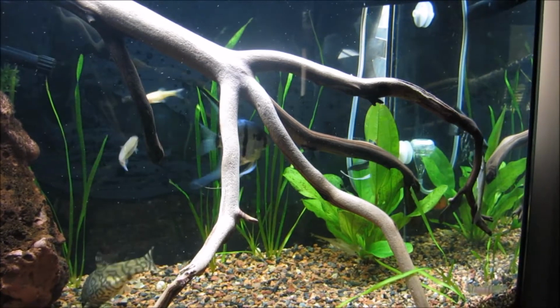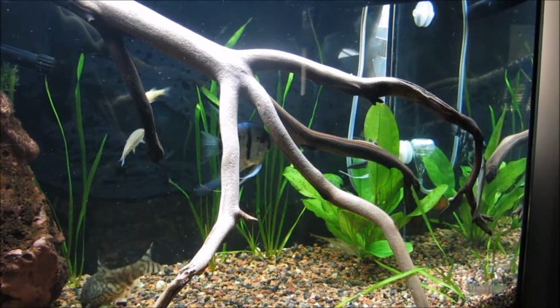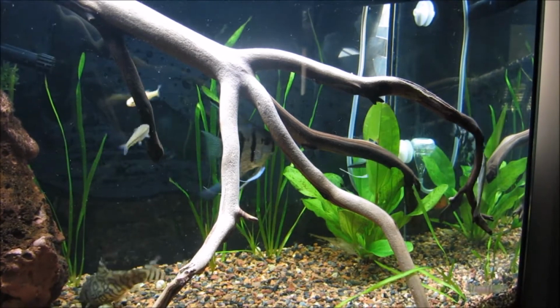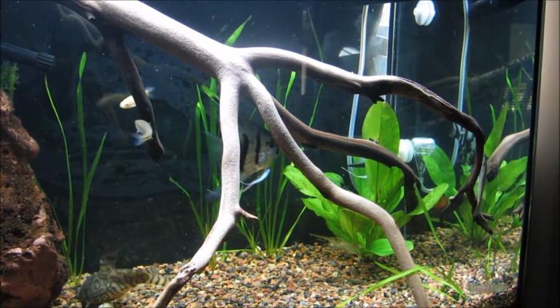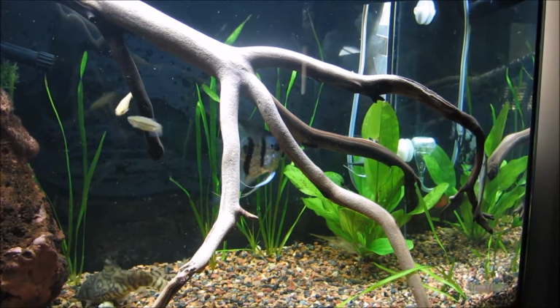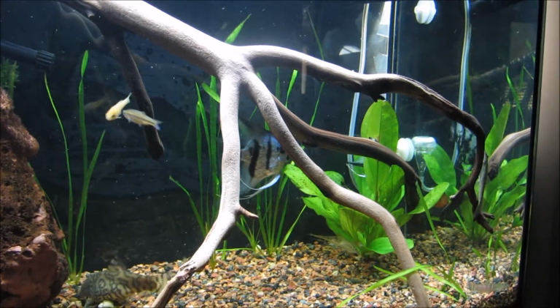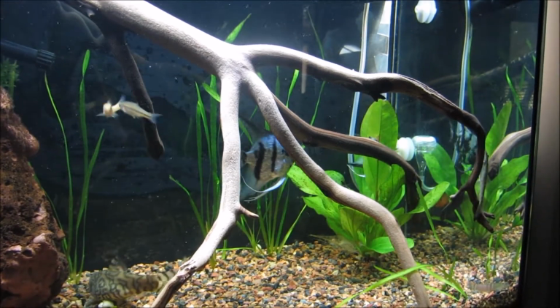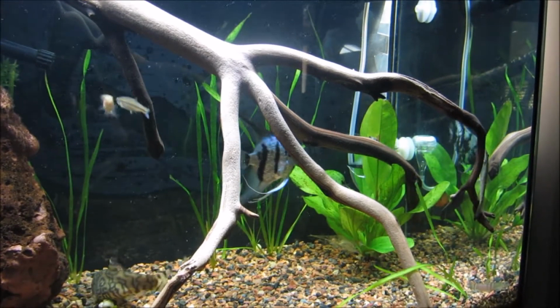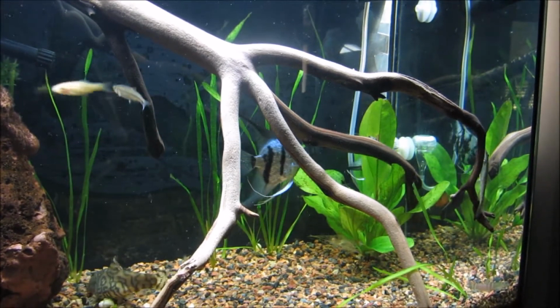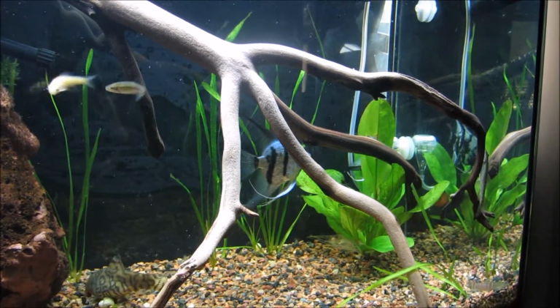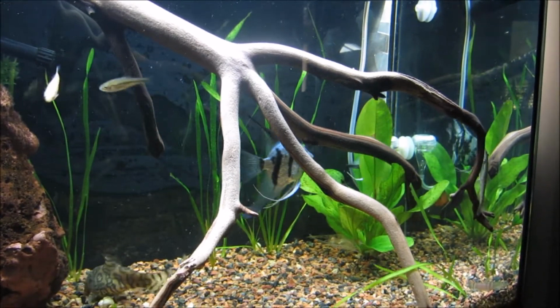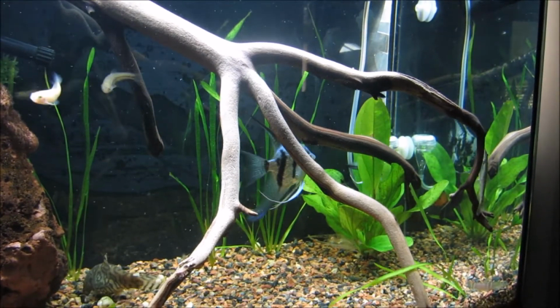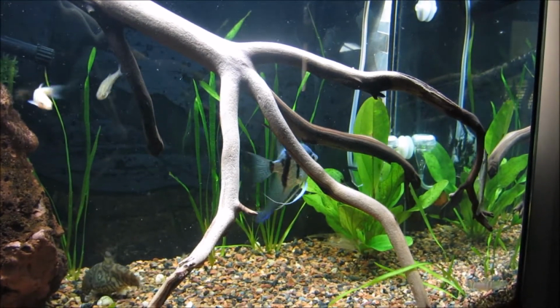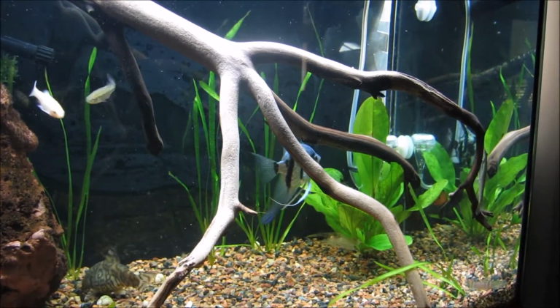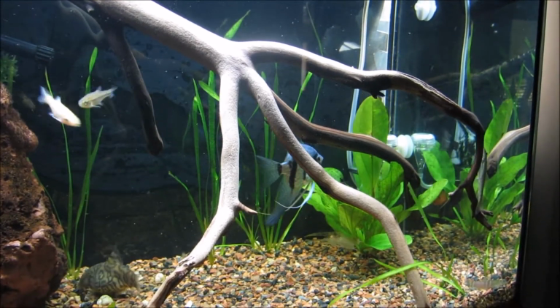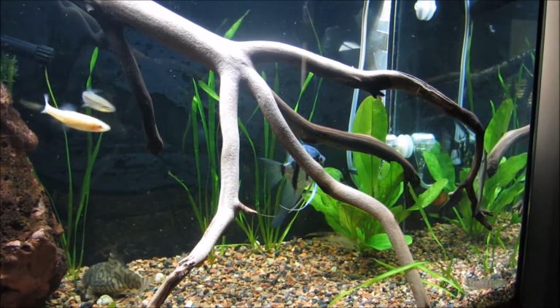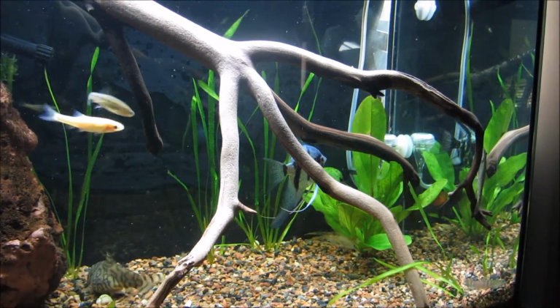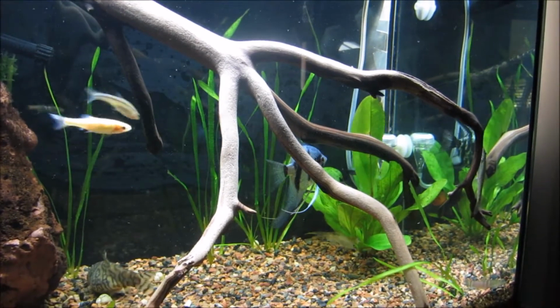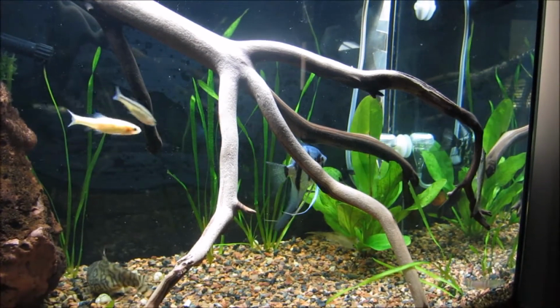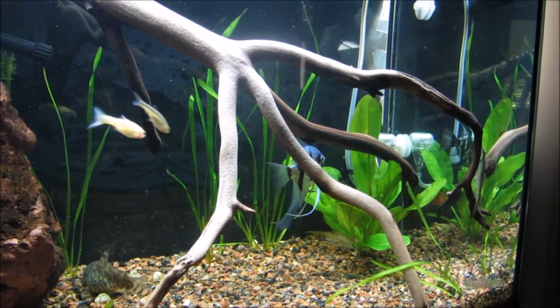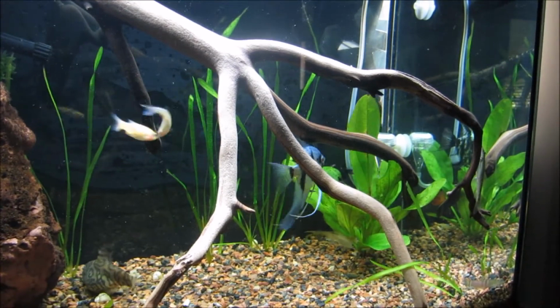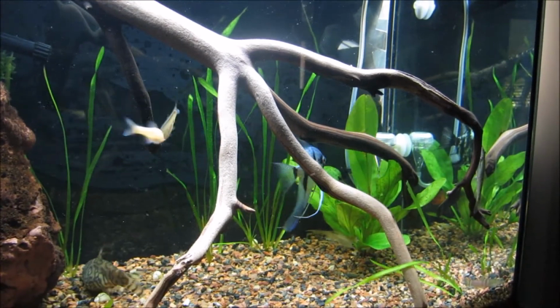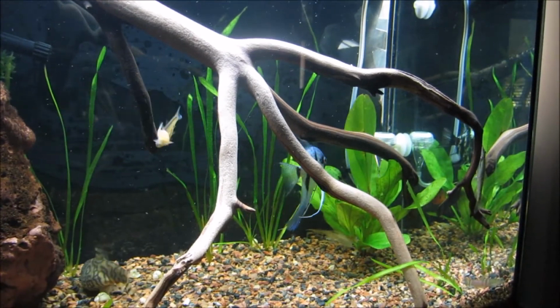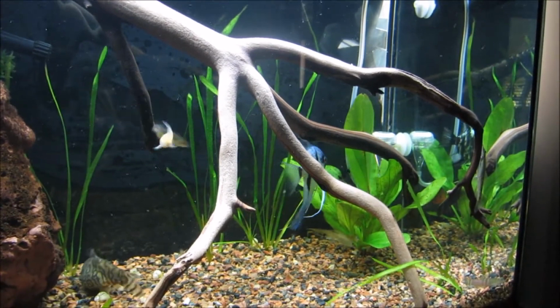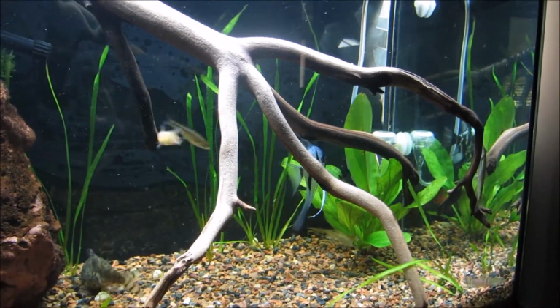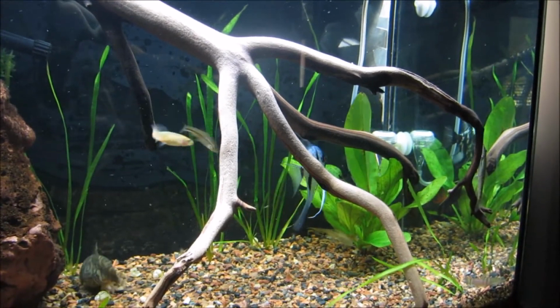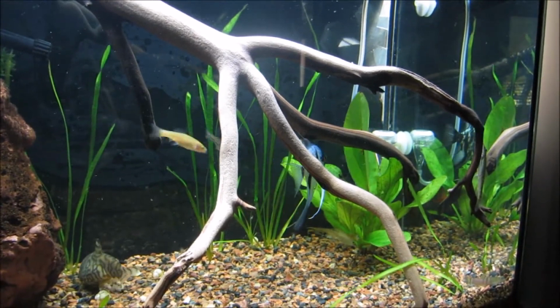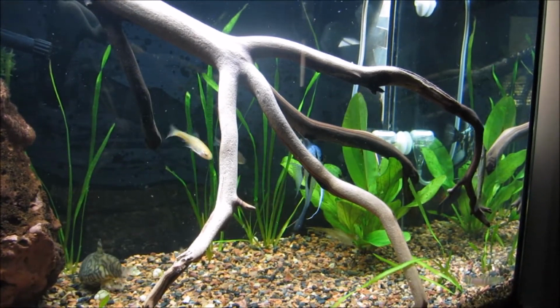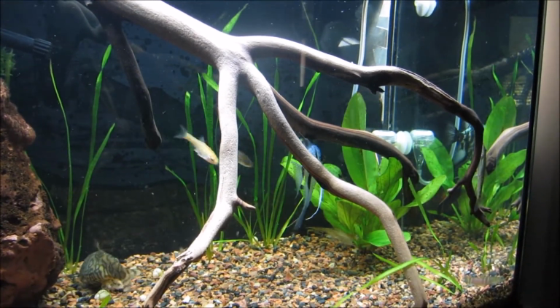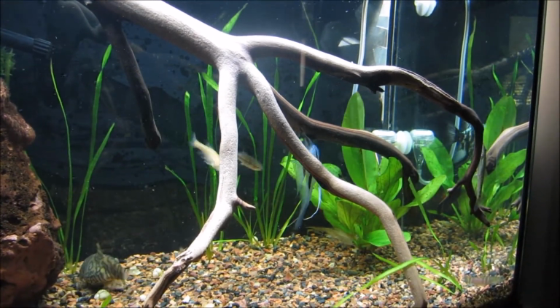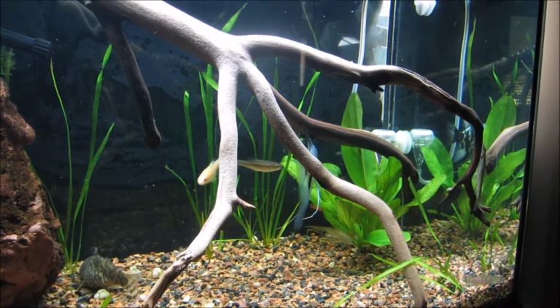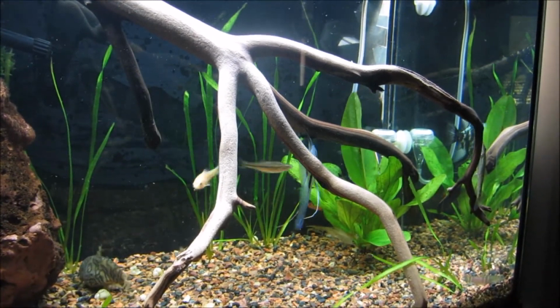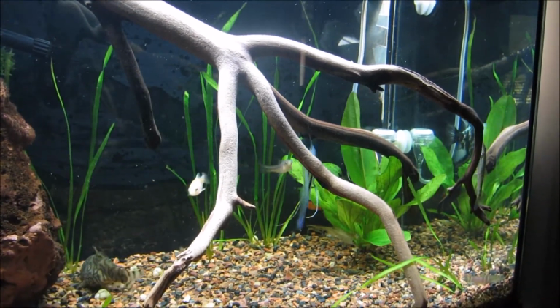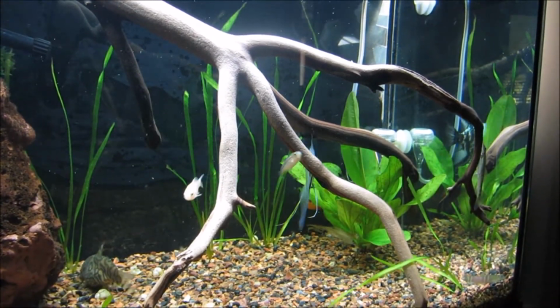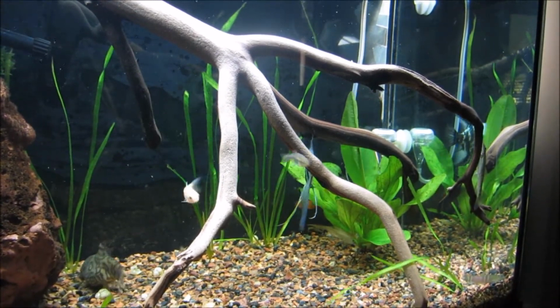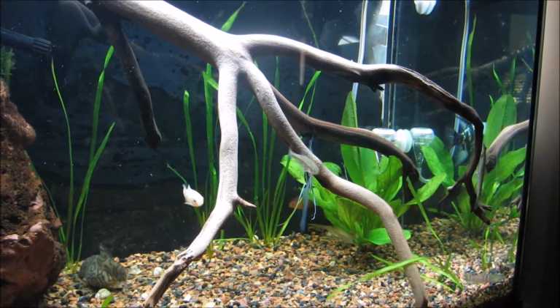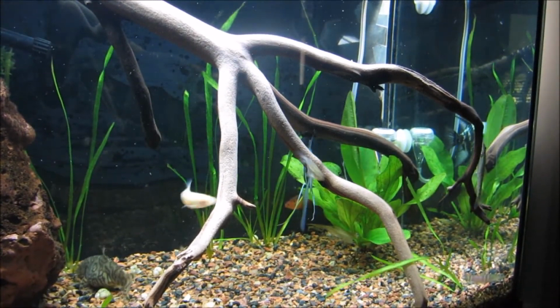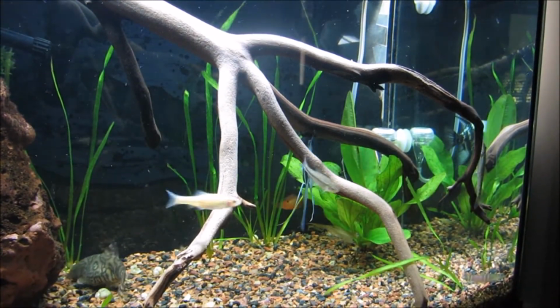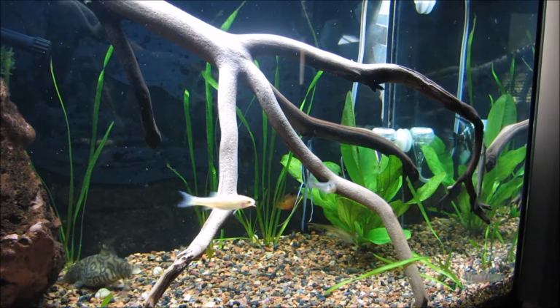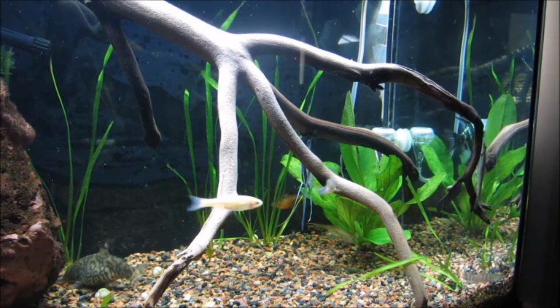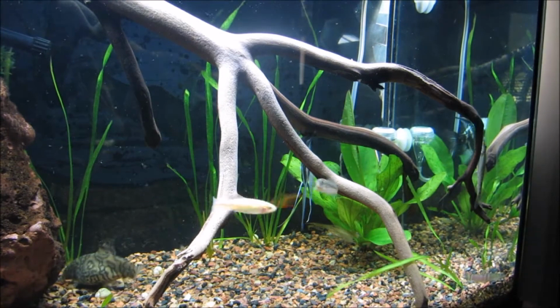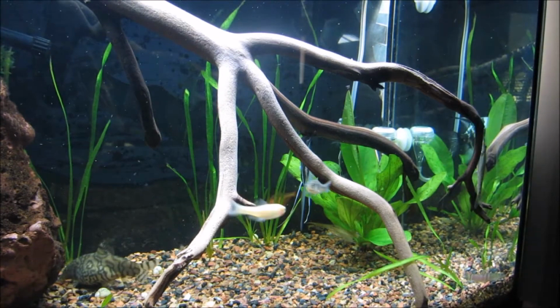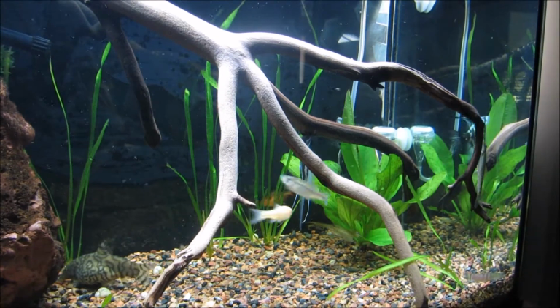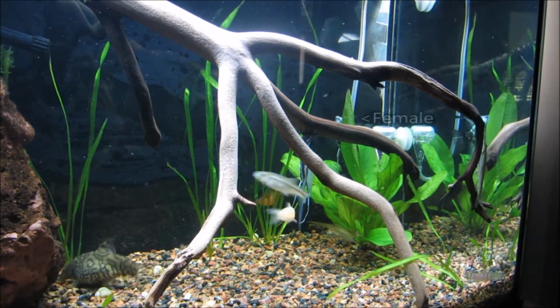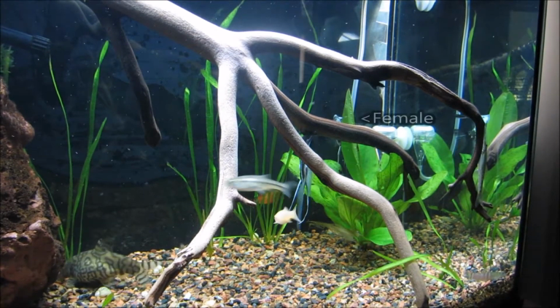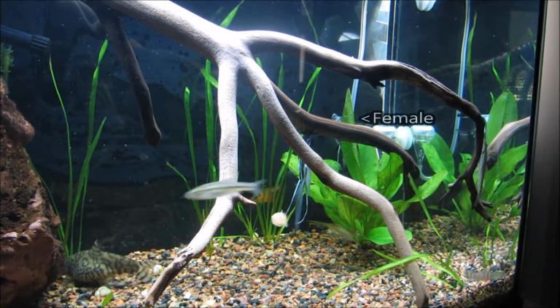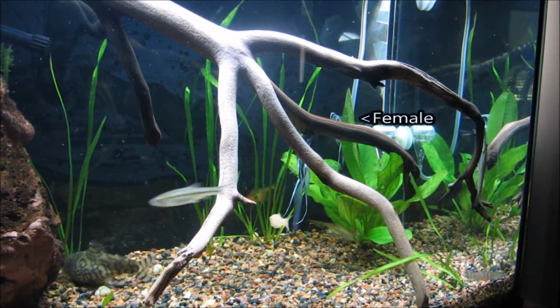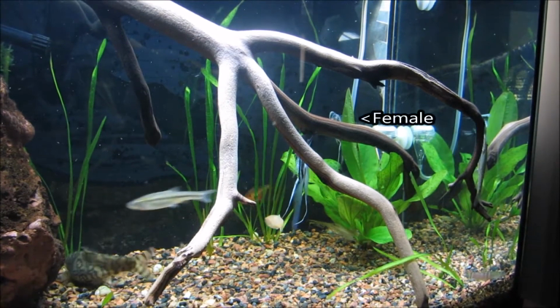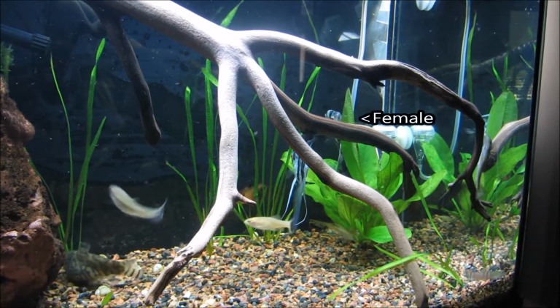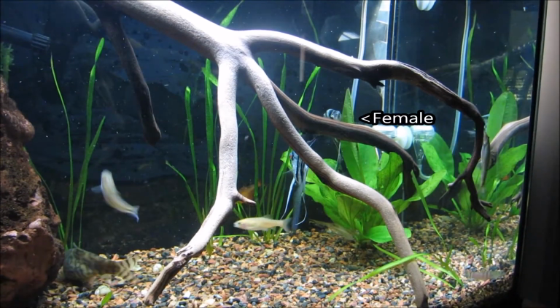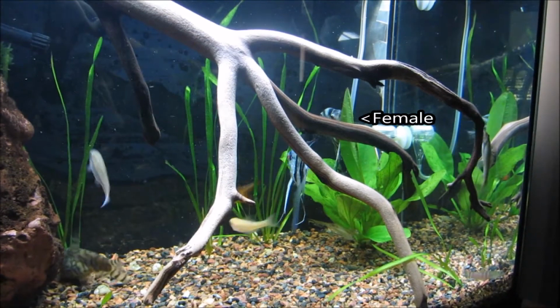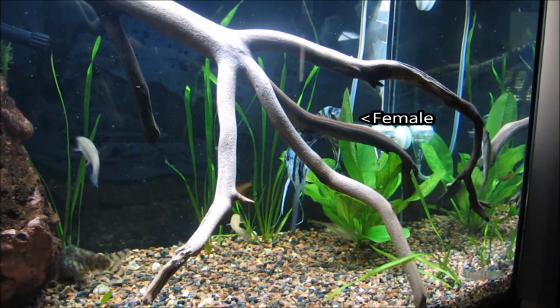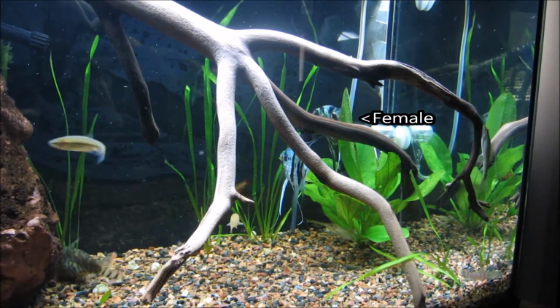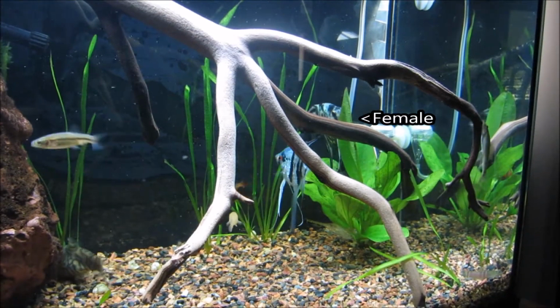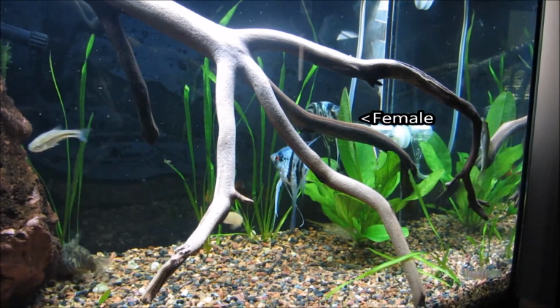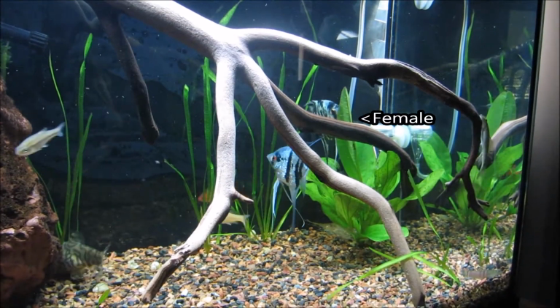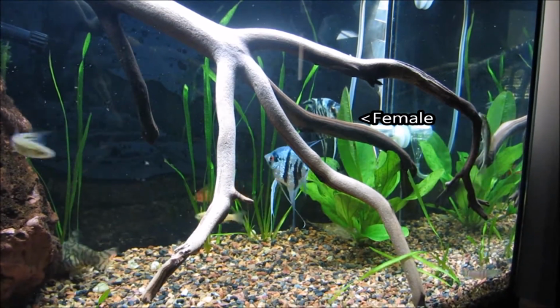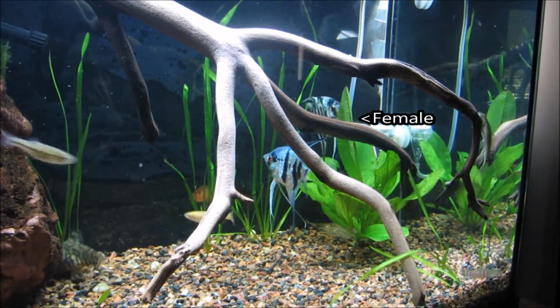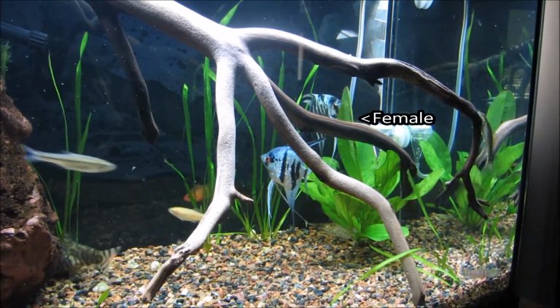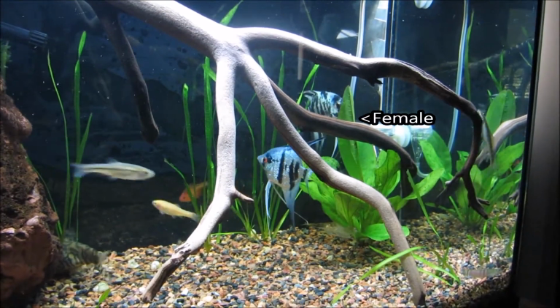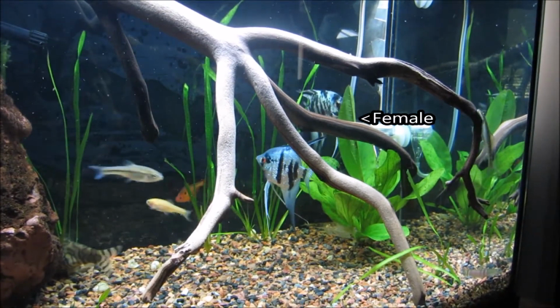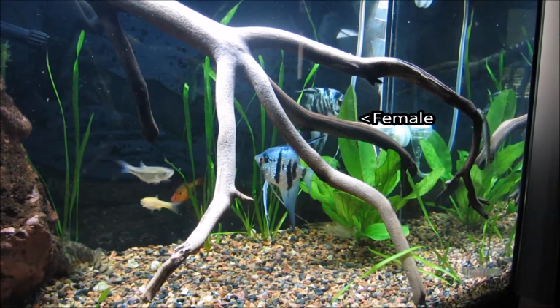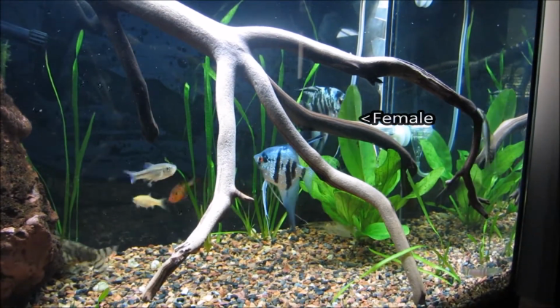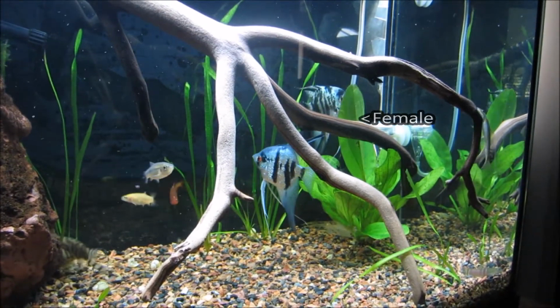The pair will also begin to clean the surface where the female will lay her eggs. Usually the female focuses on that while the male defends the spawning area.